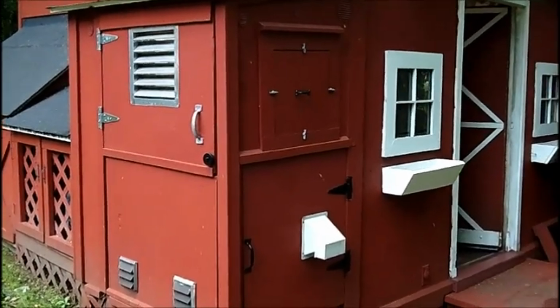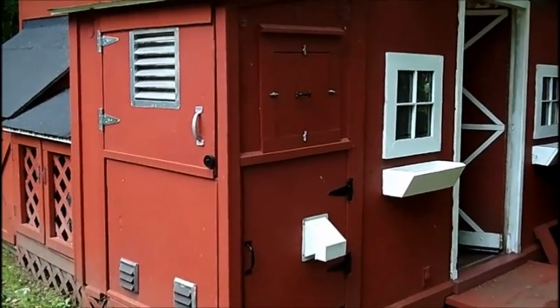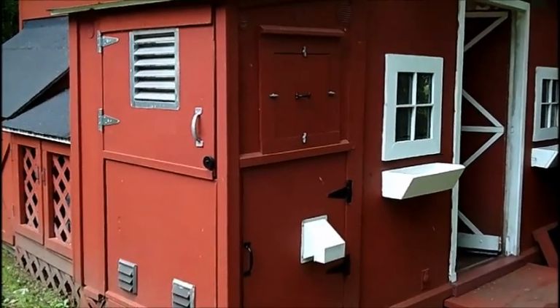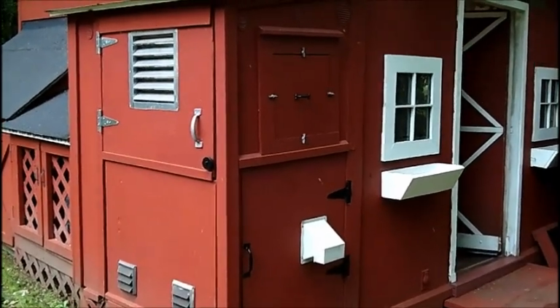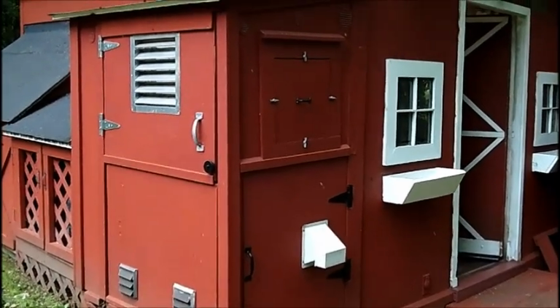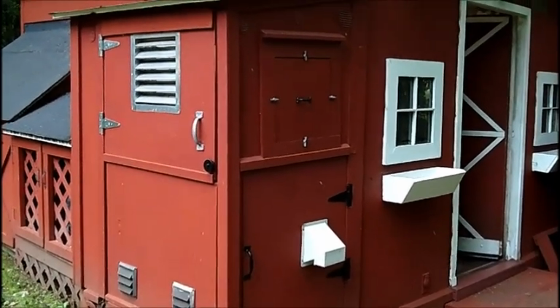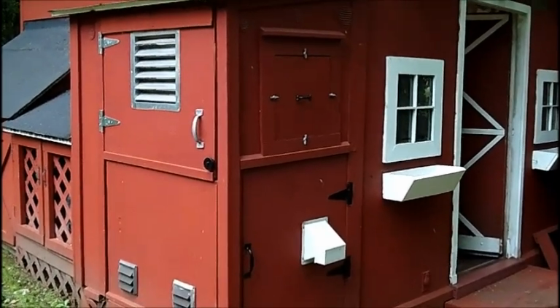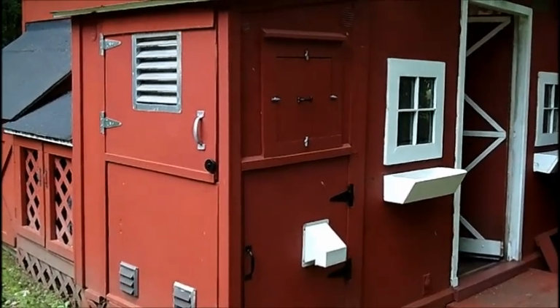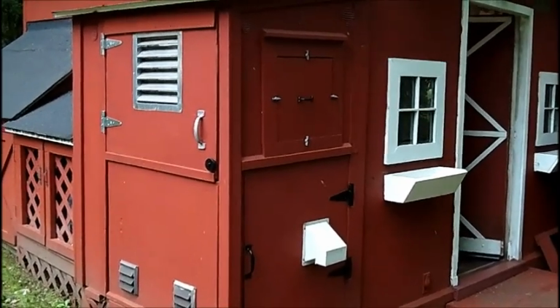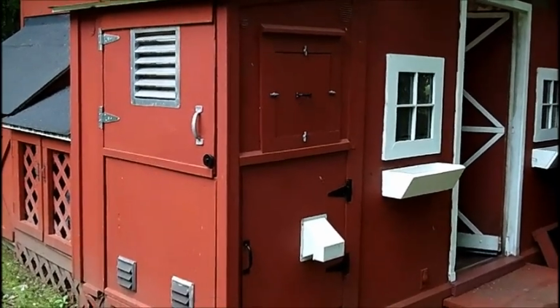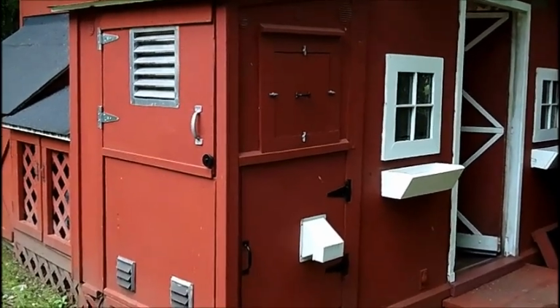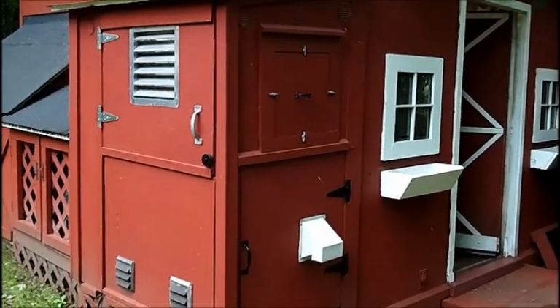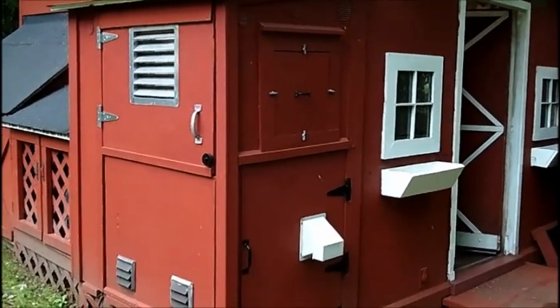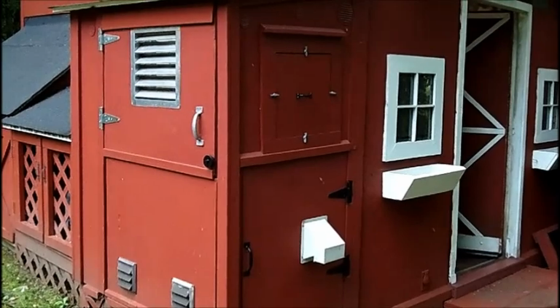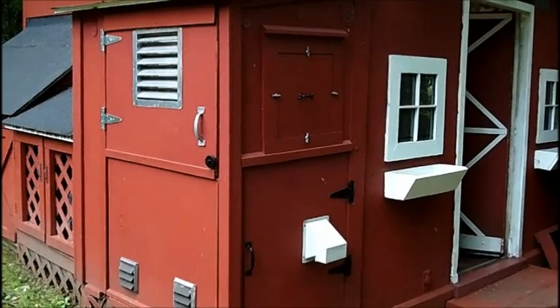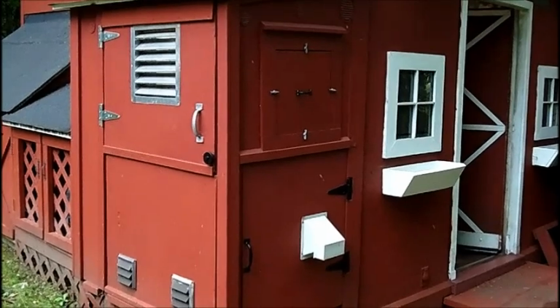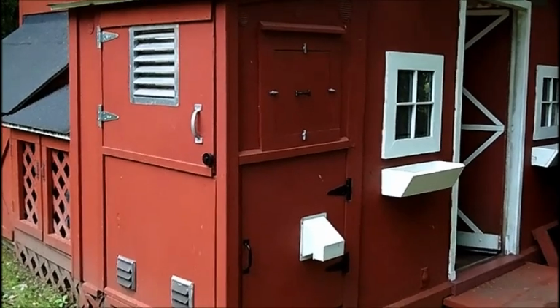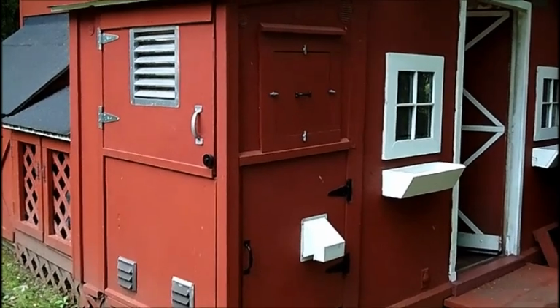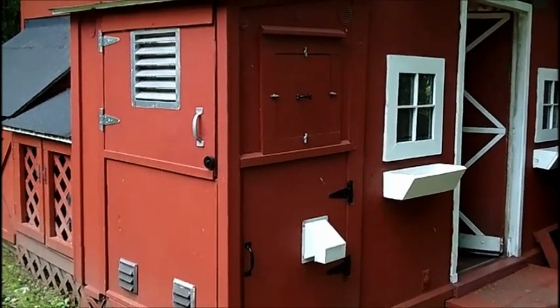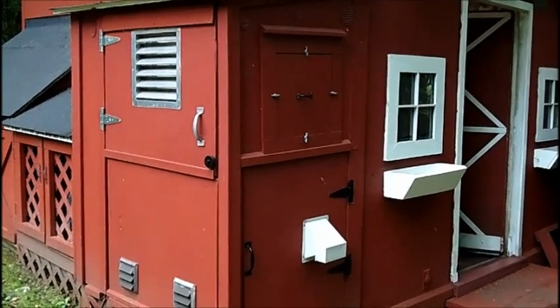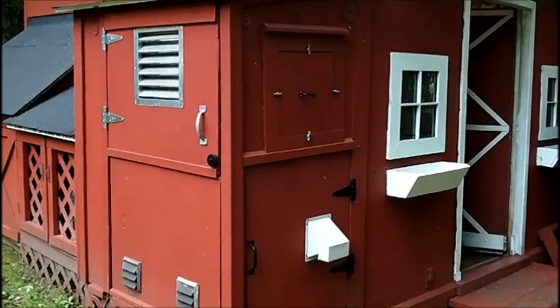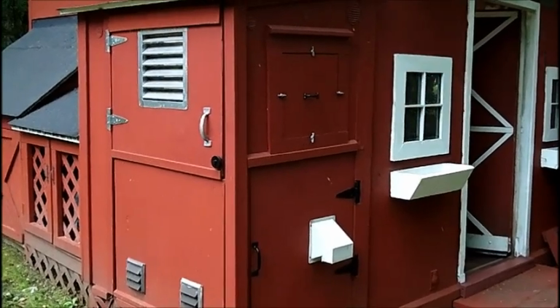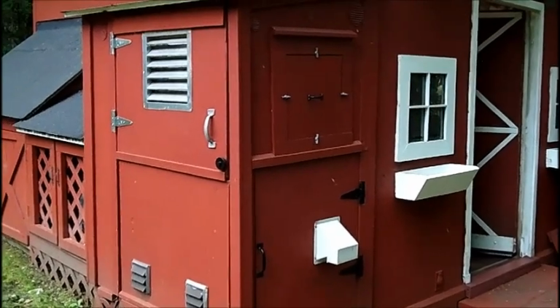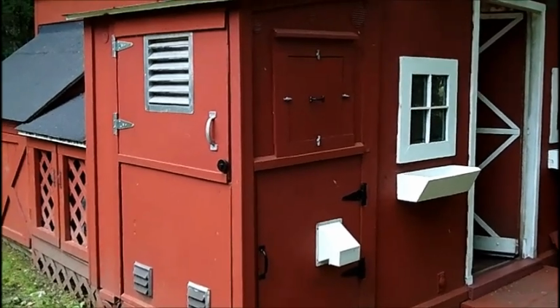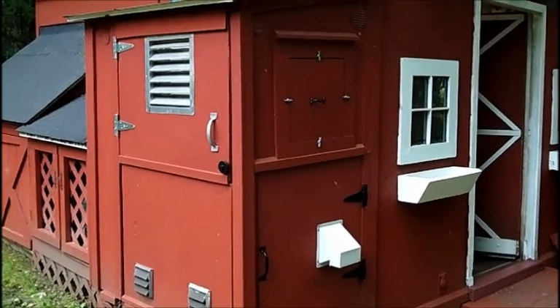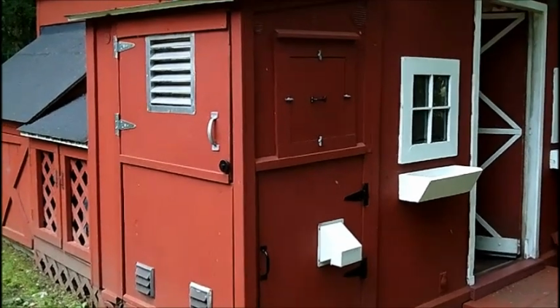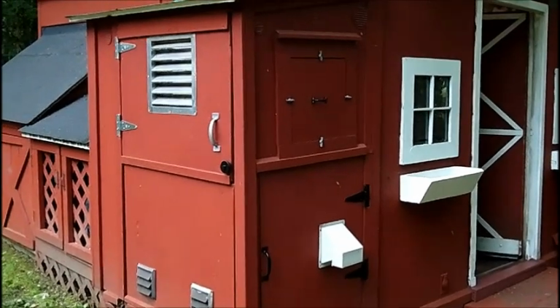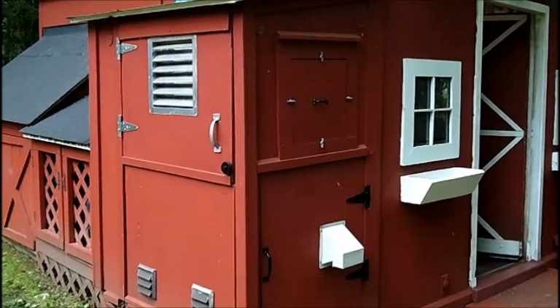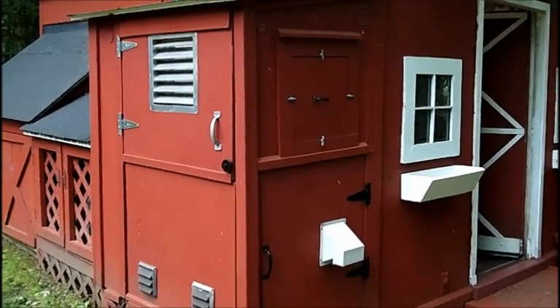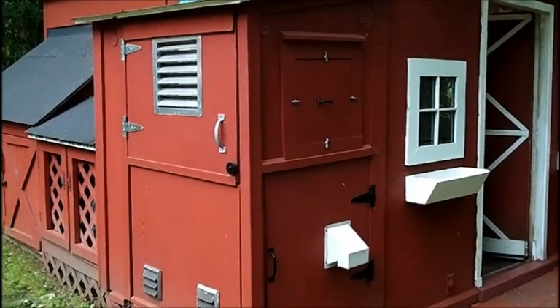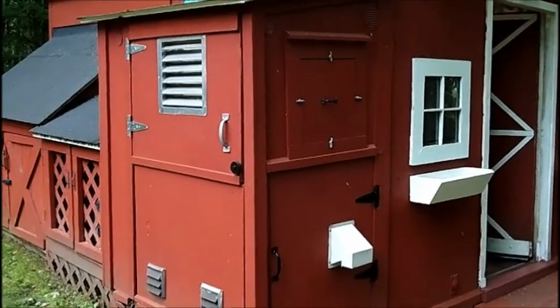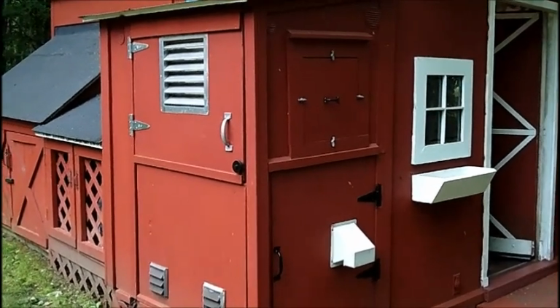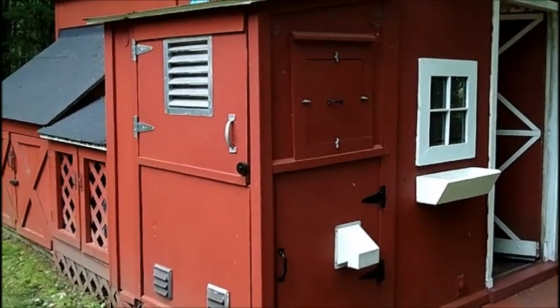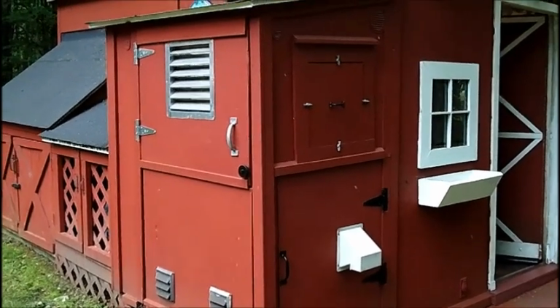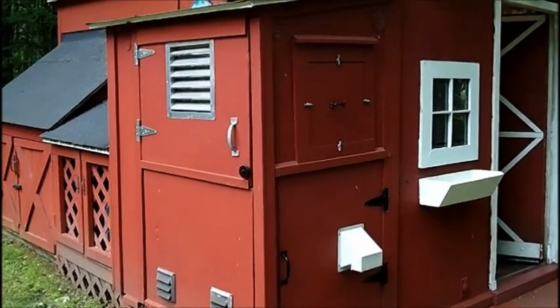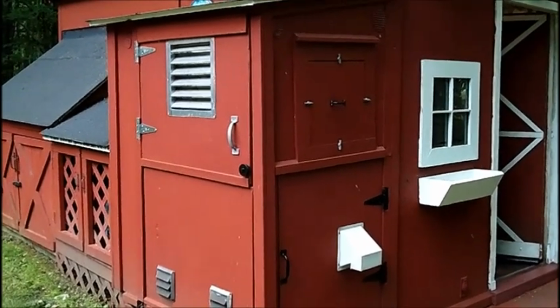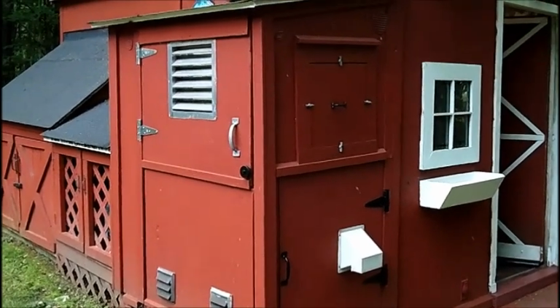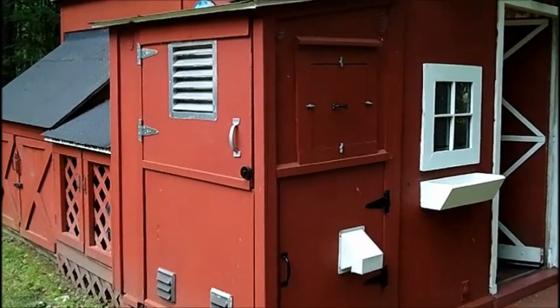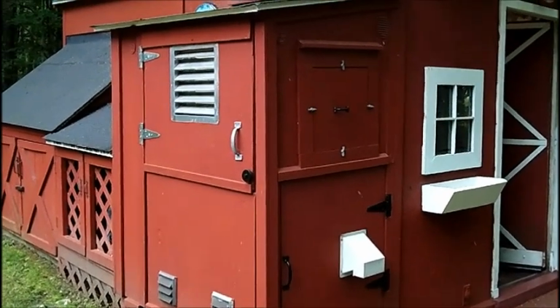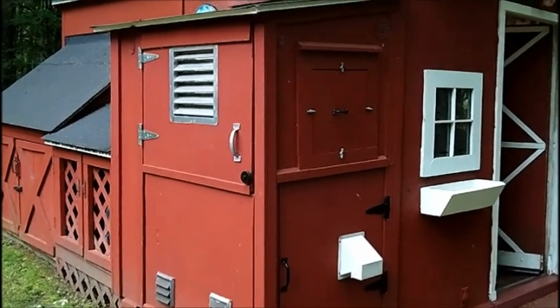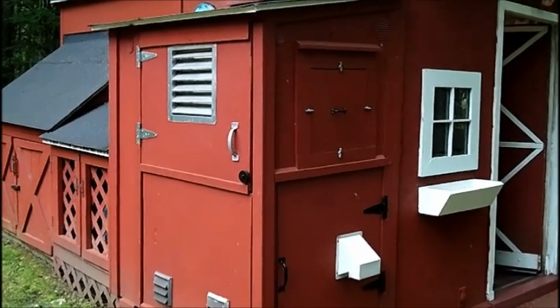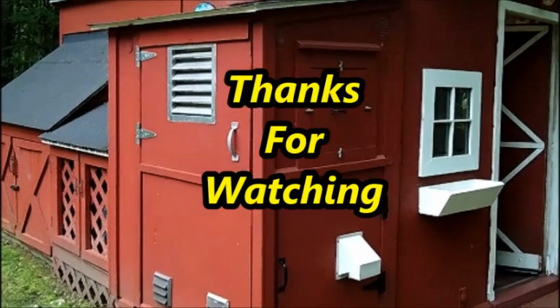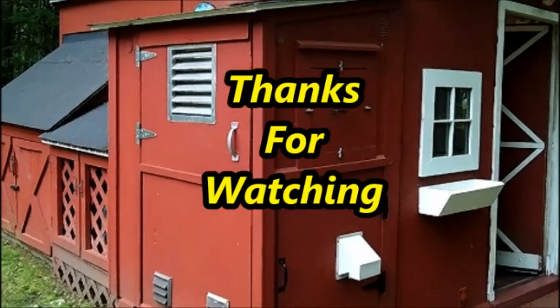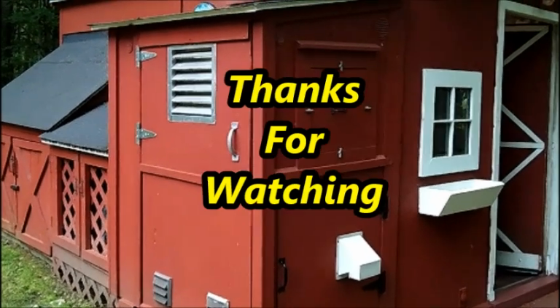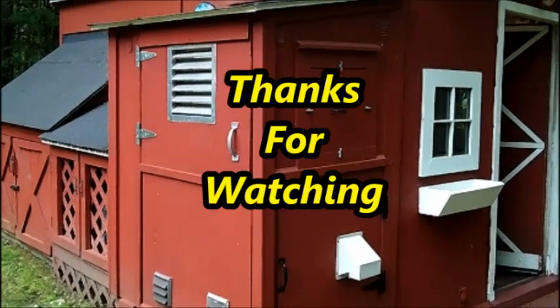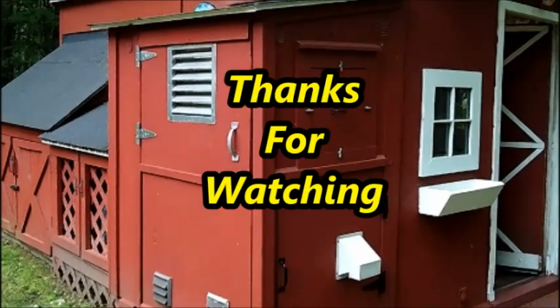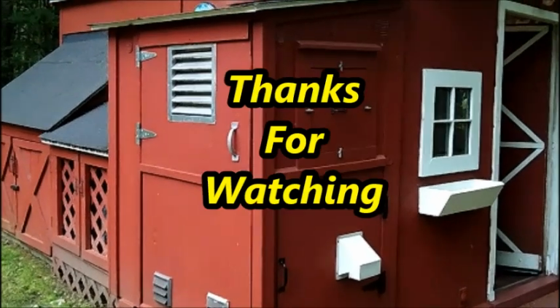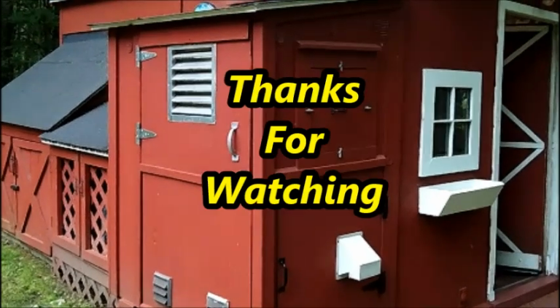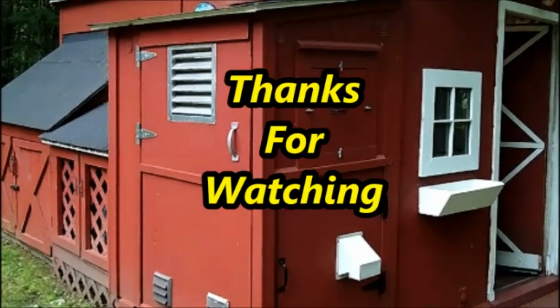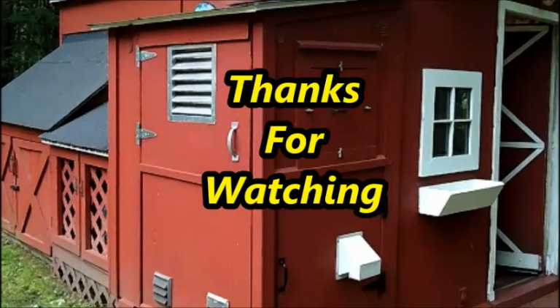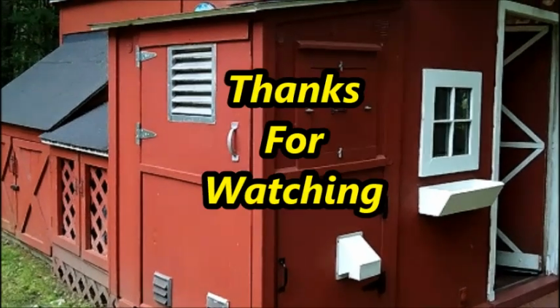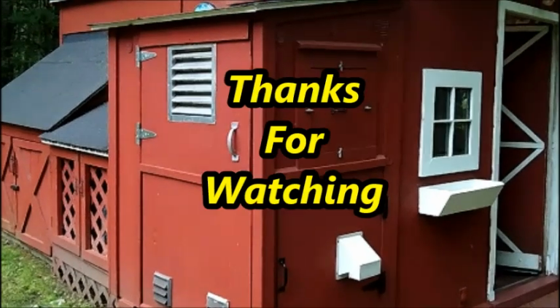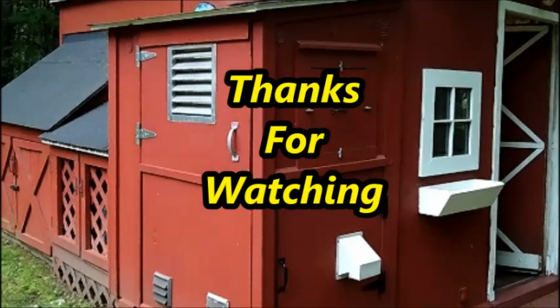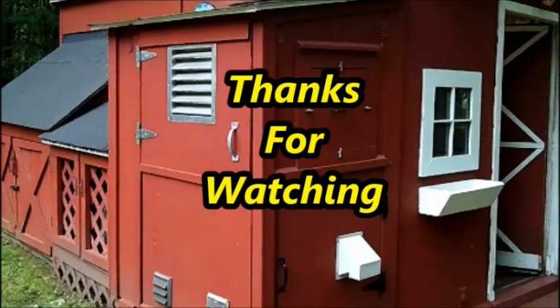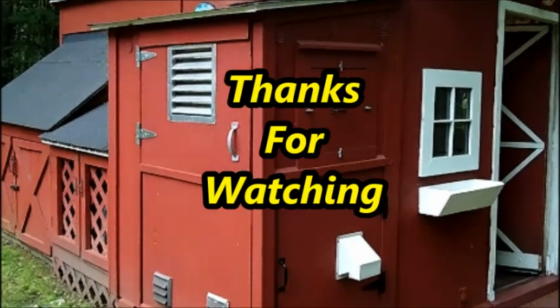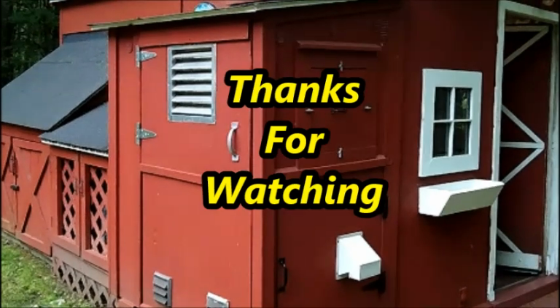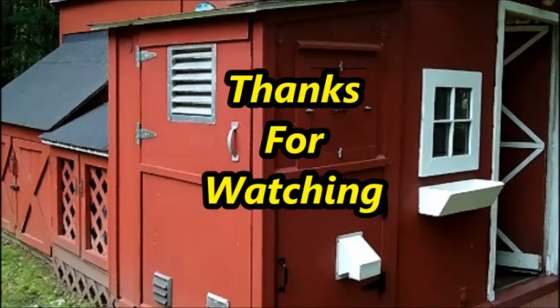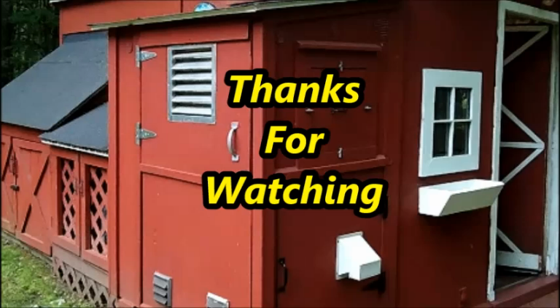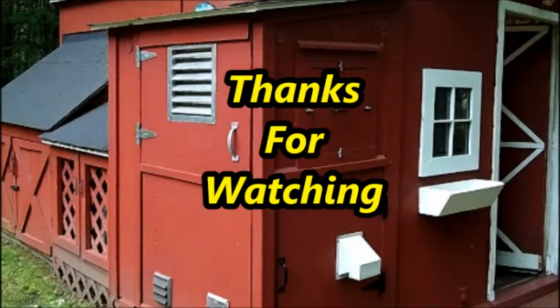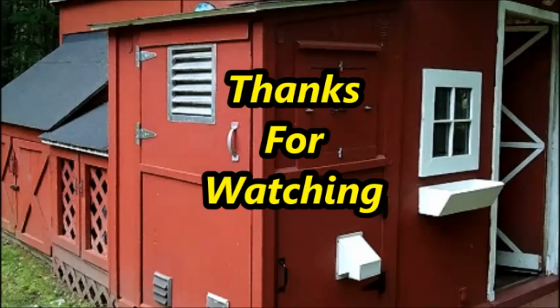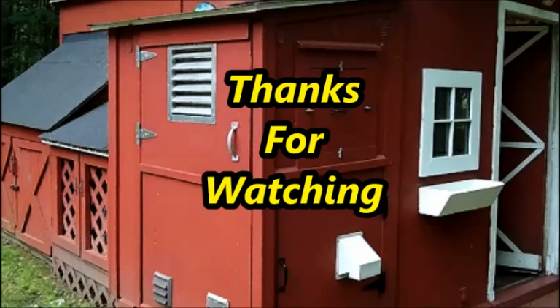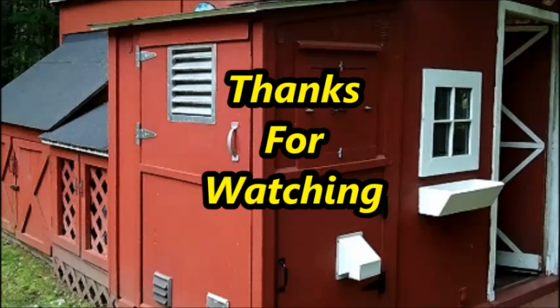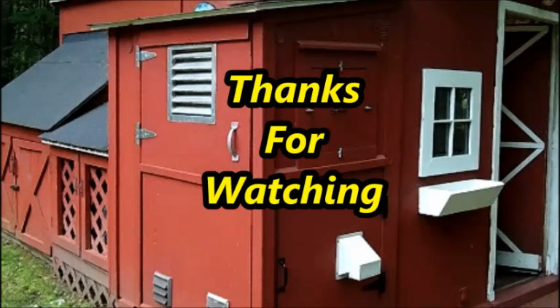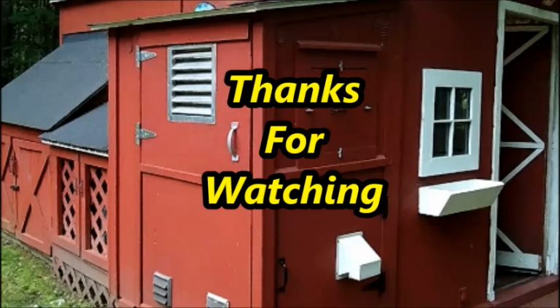Figured I'd throw this out there to you for what it's worth. Thanks for watching.